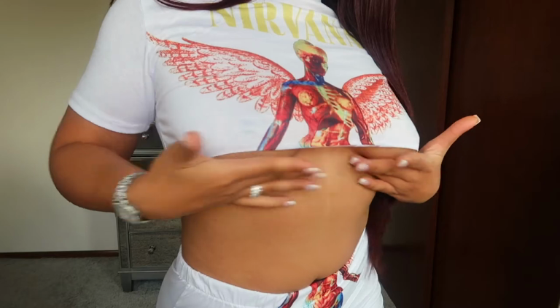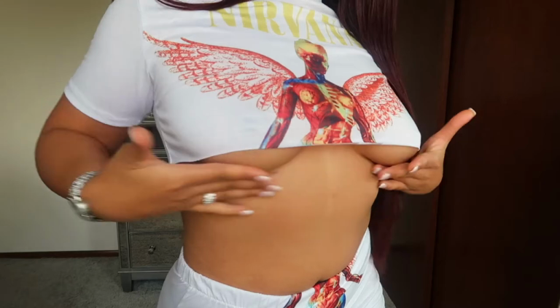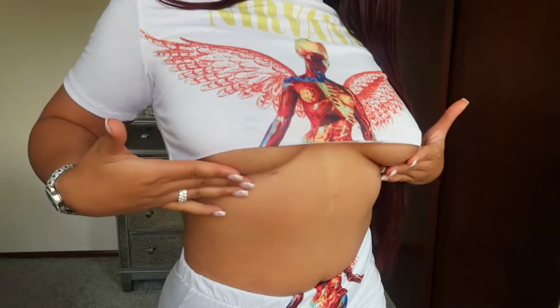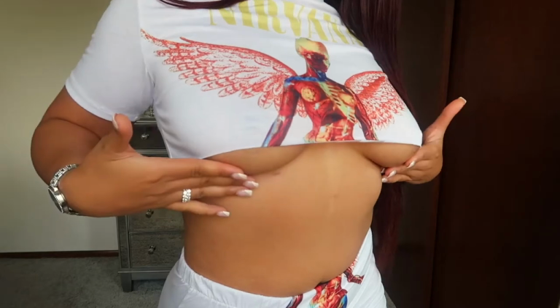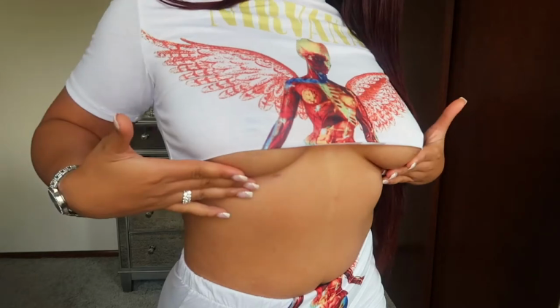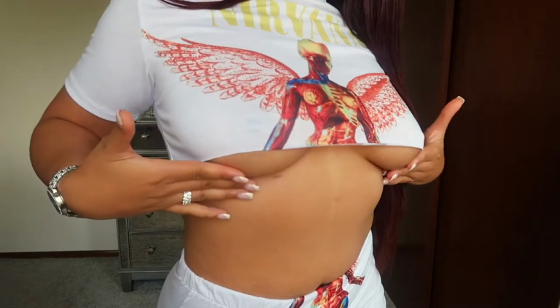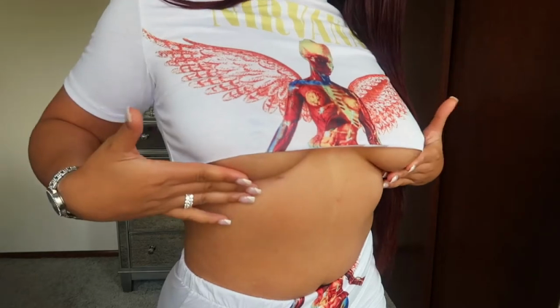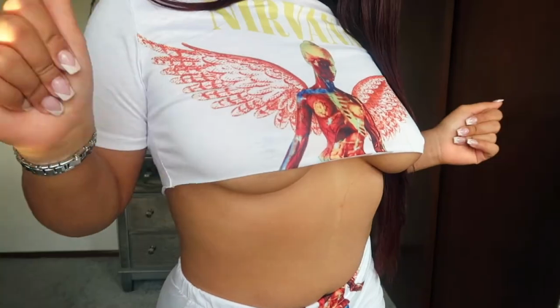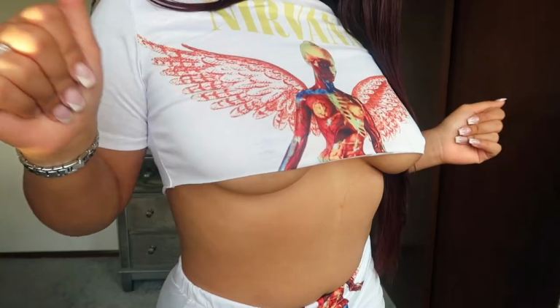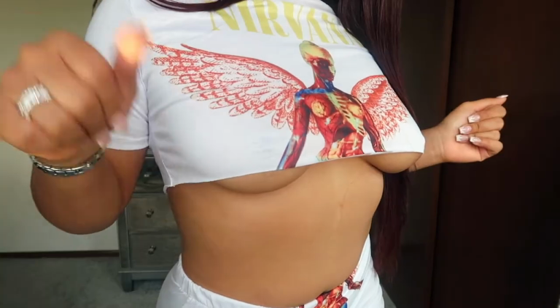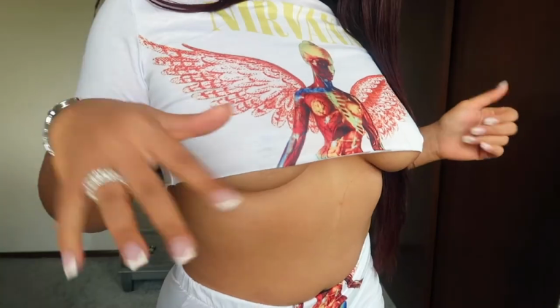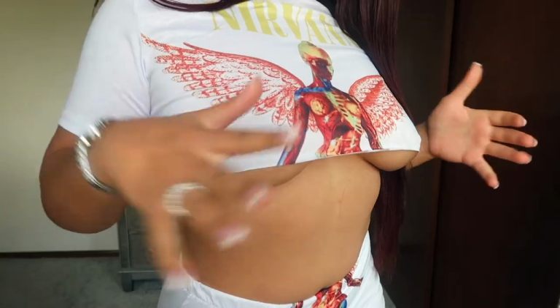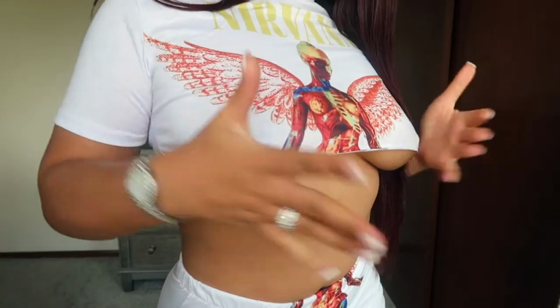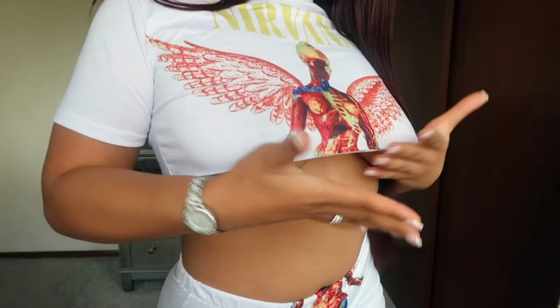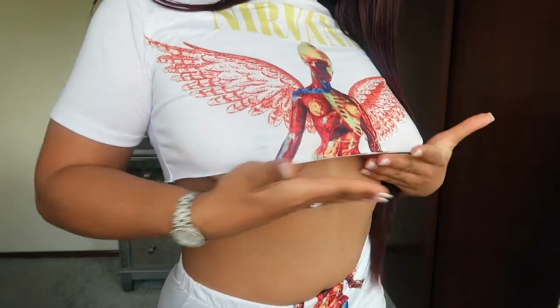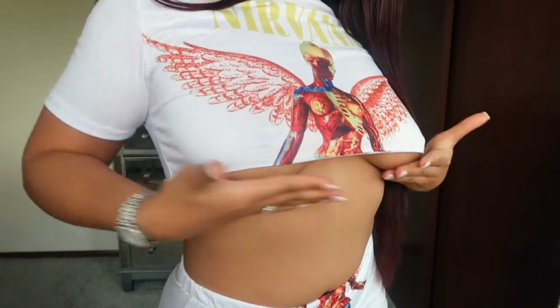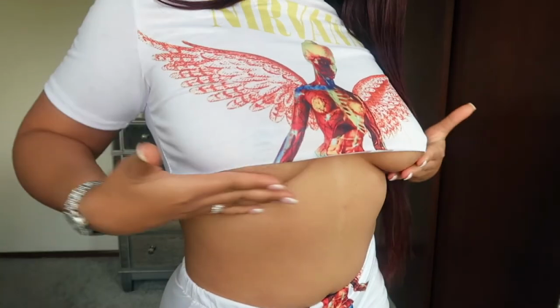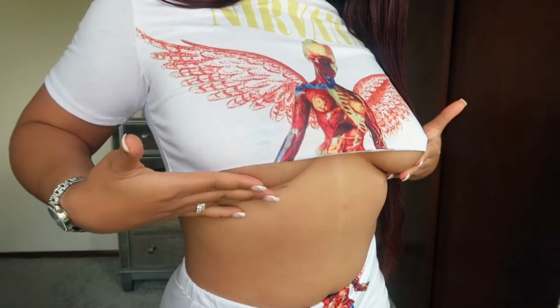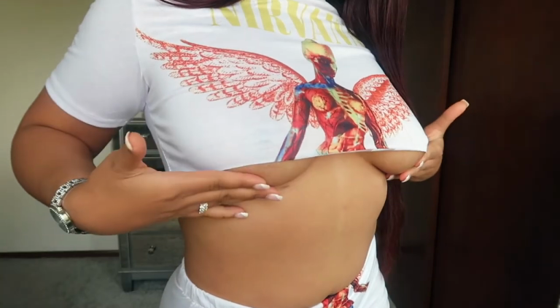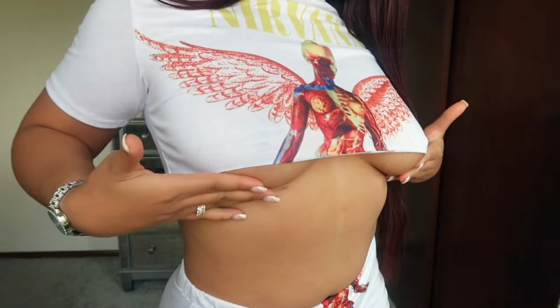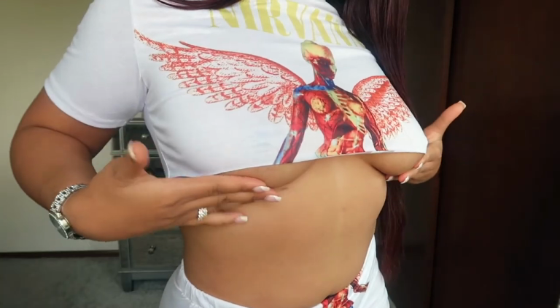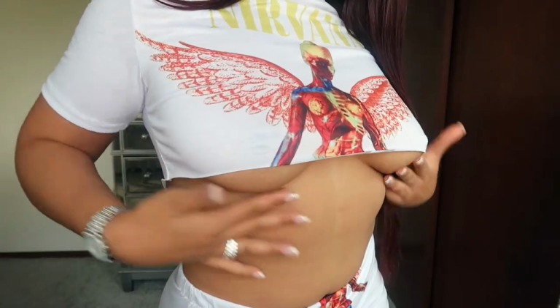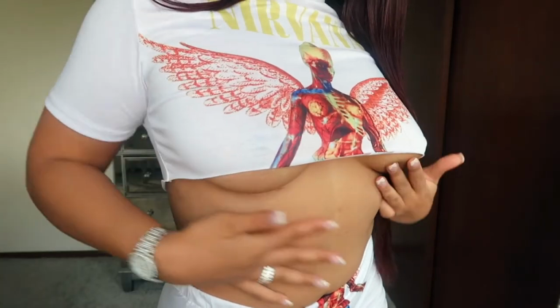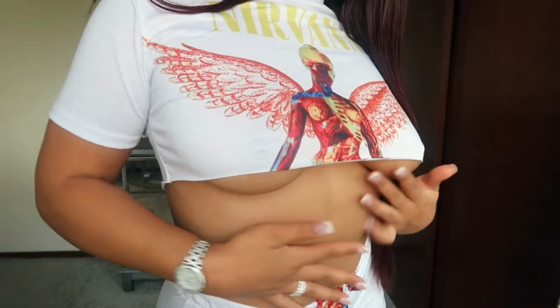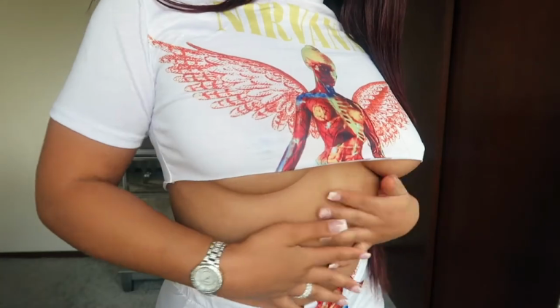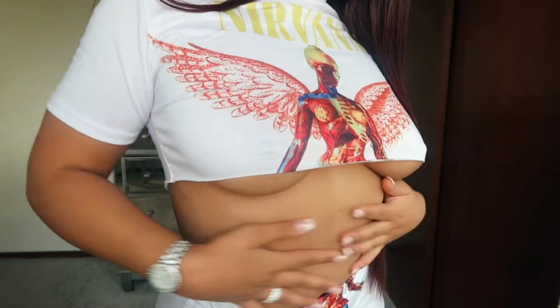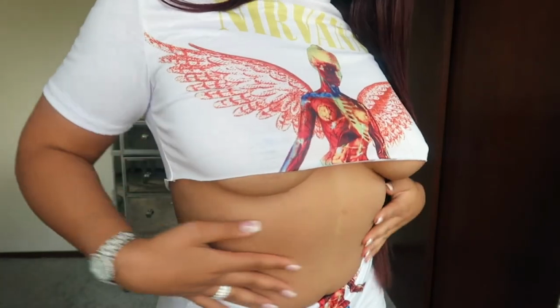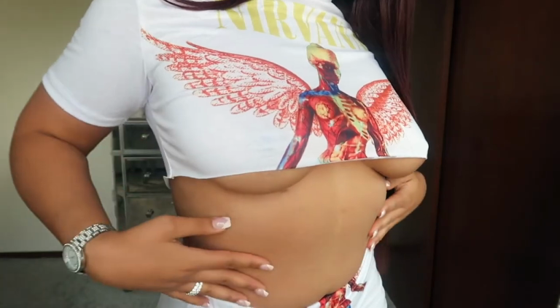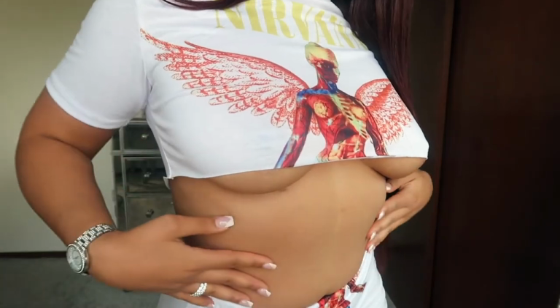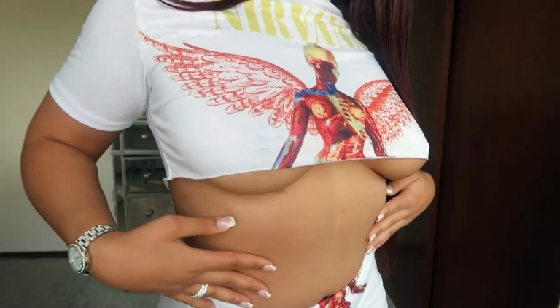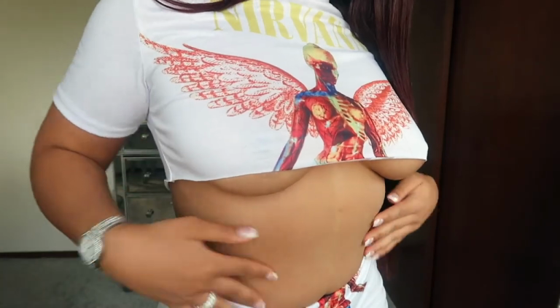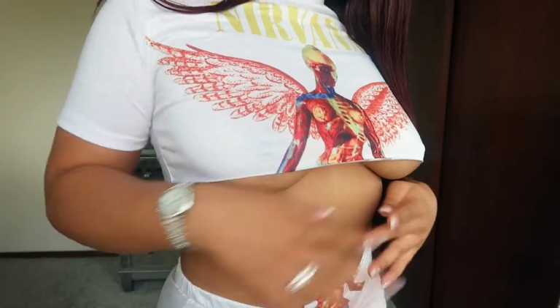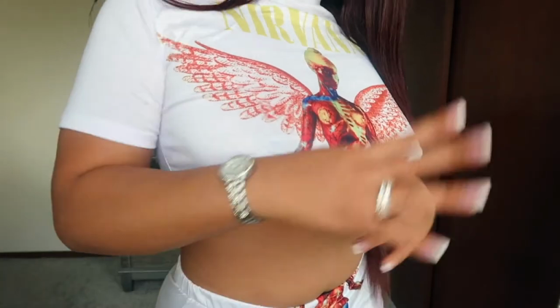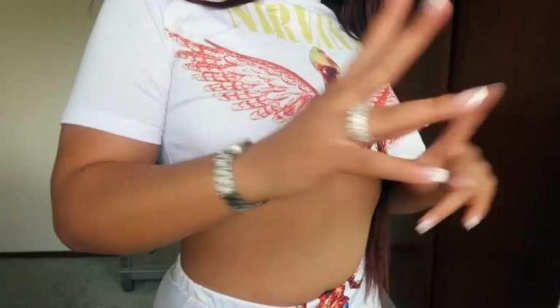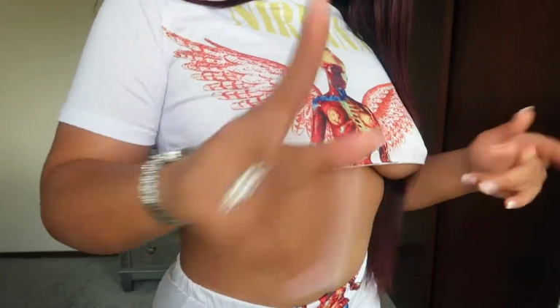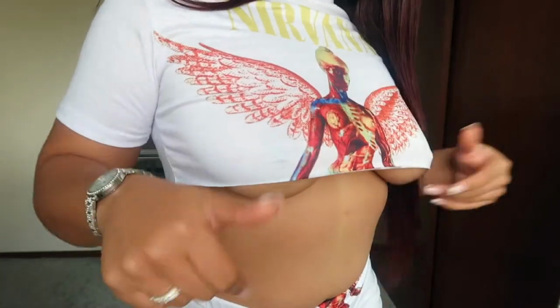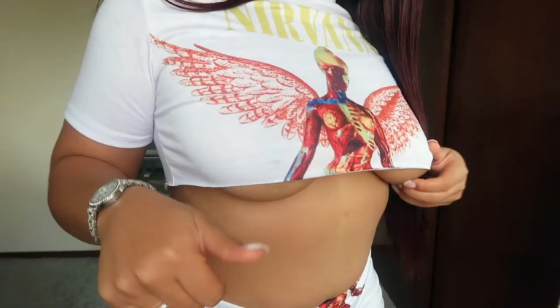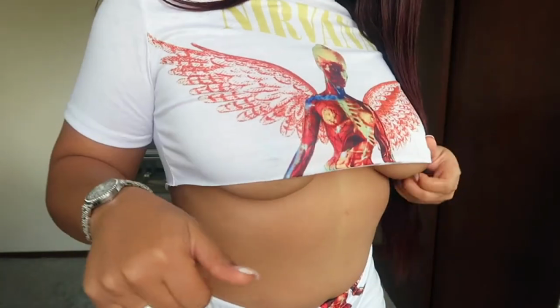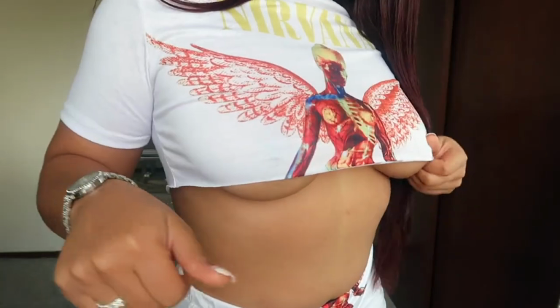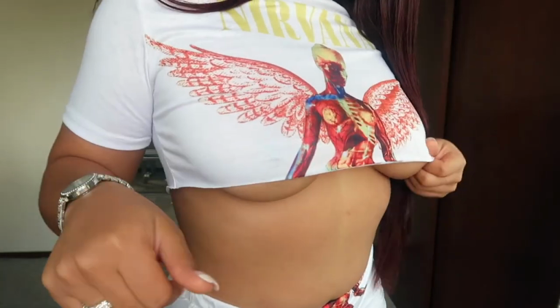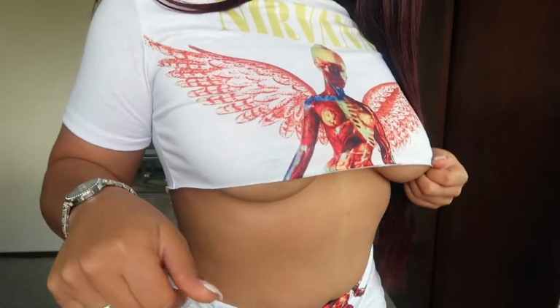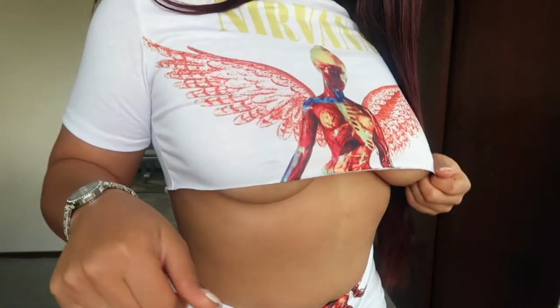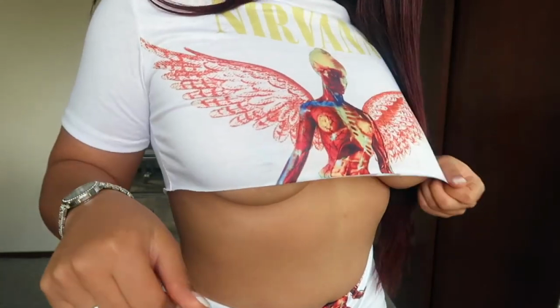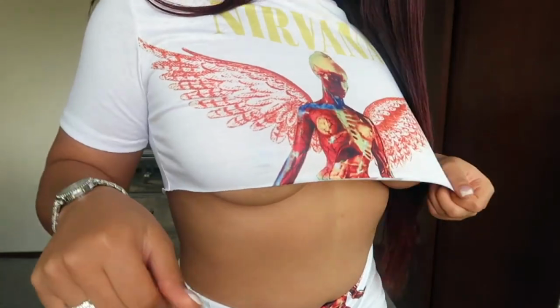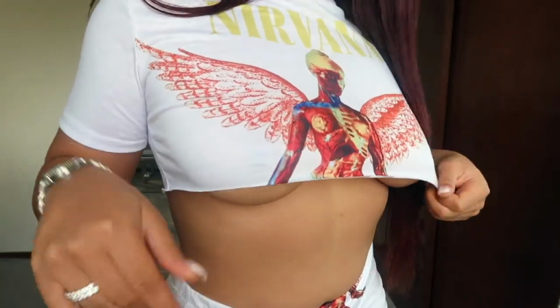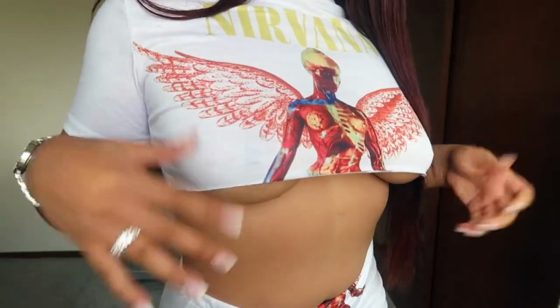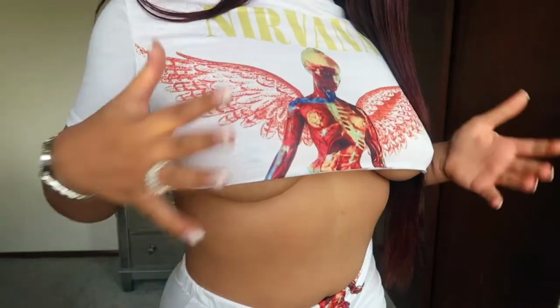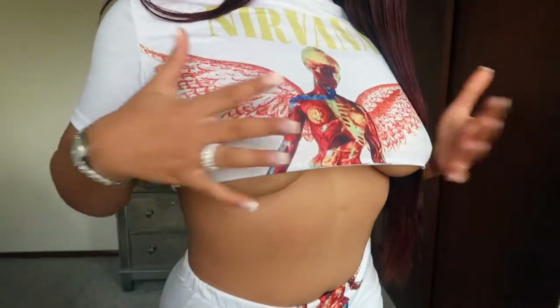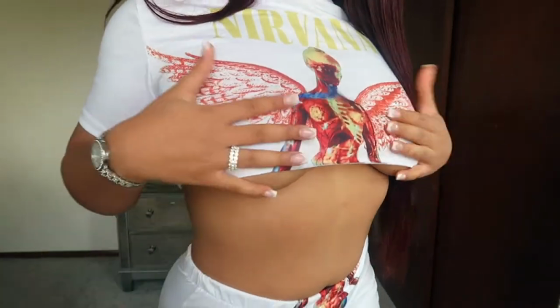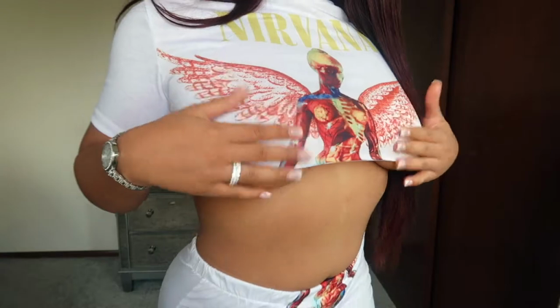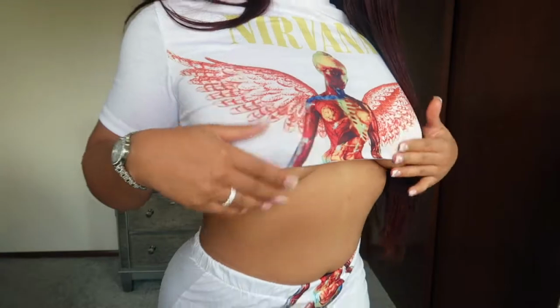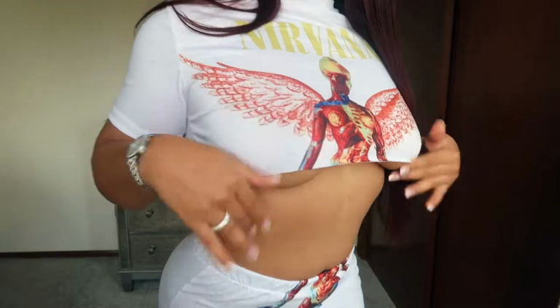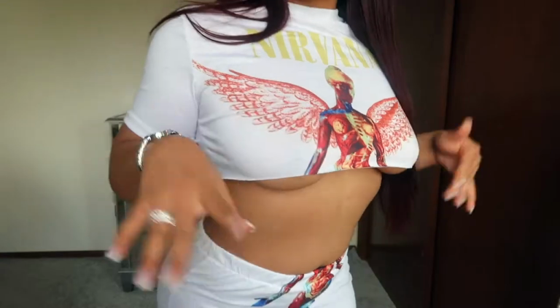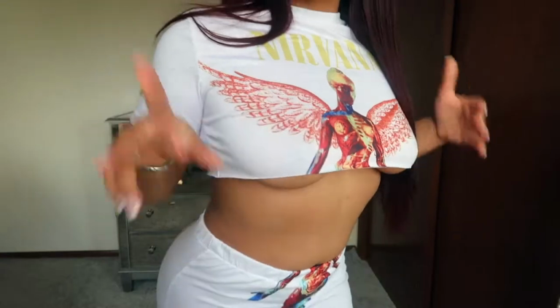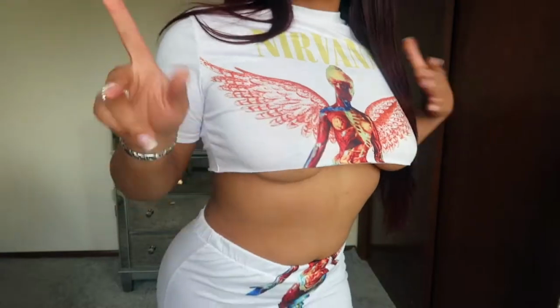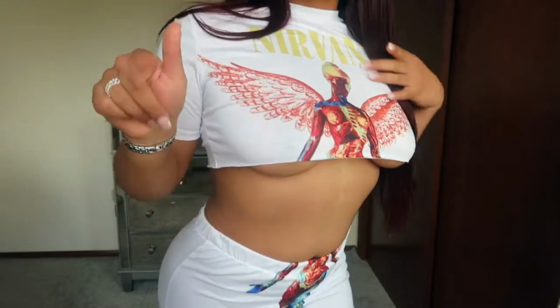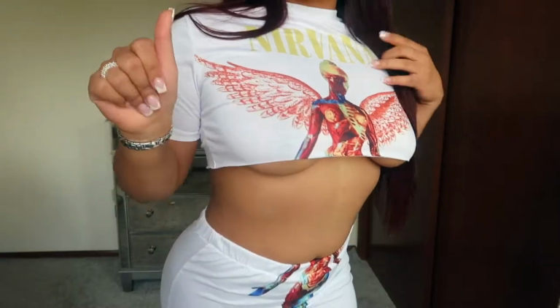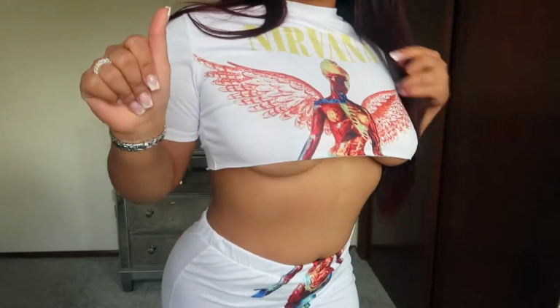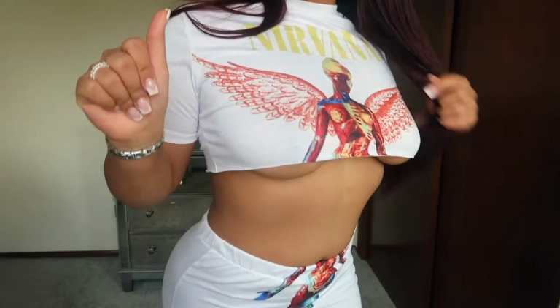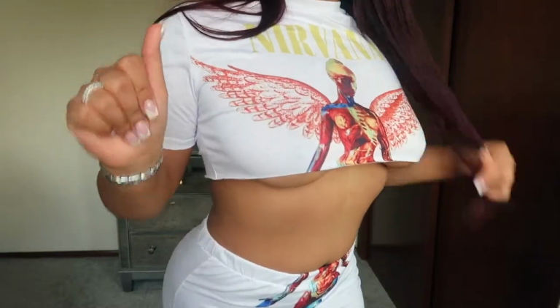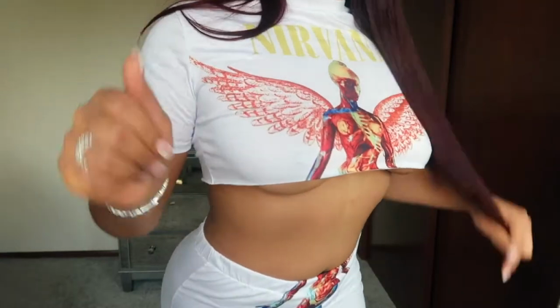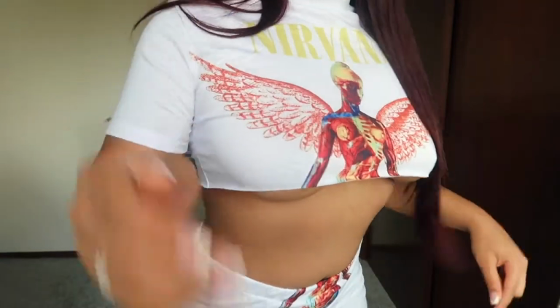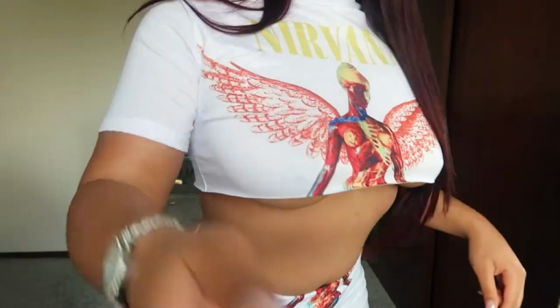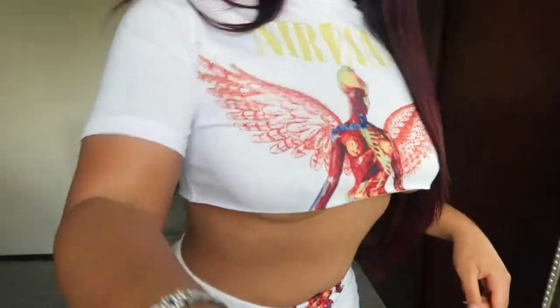The under boob — only certain girls can pull this off. If you don't have the confidence to pull it off, don't get this.